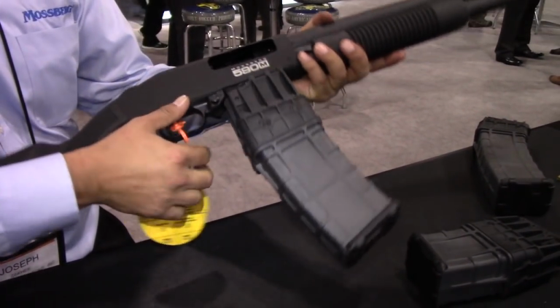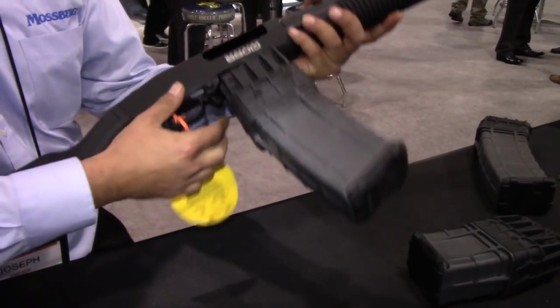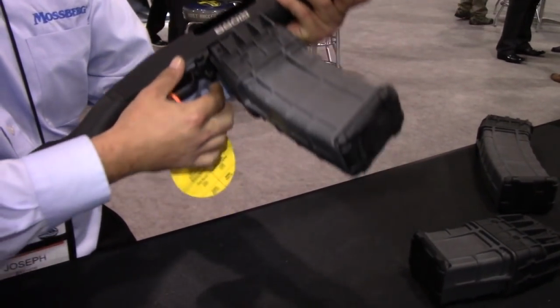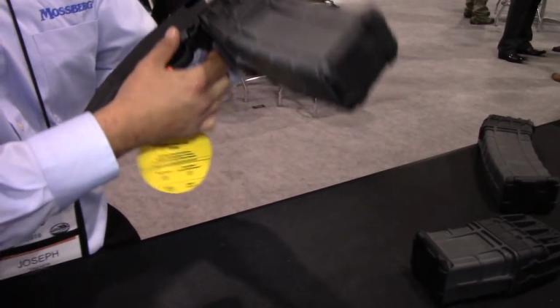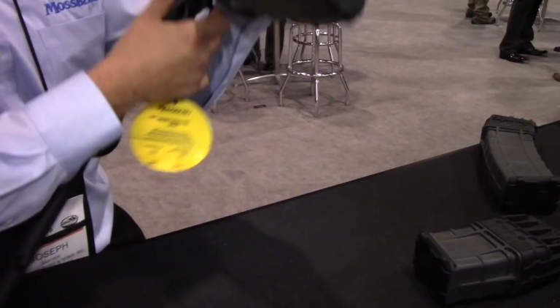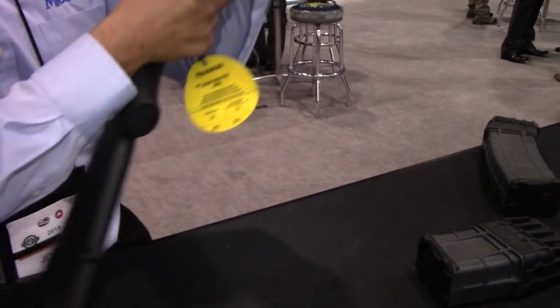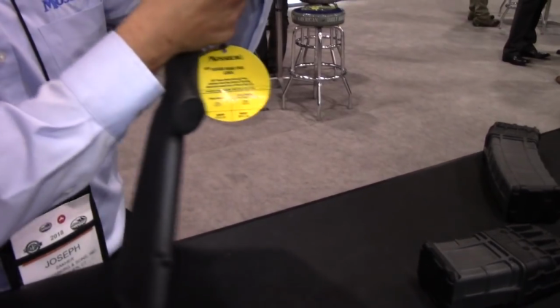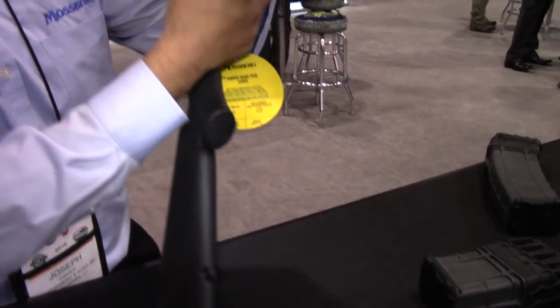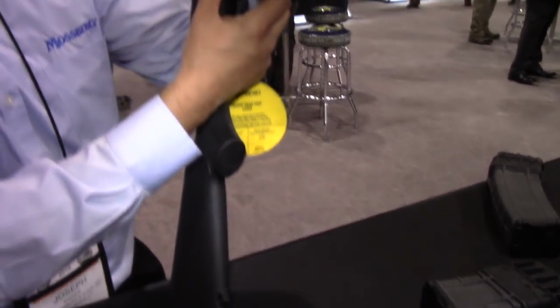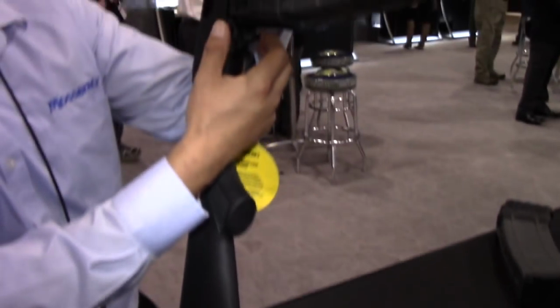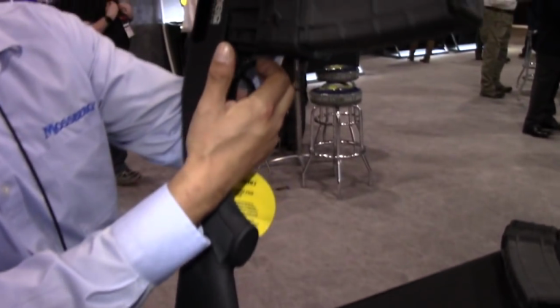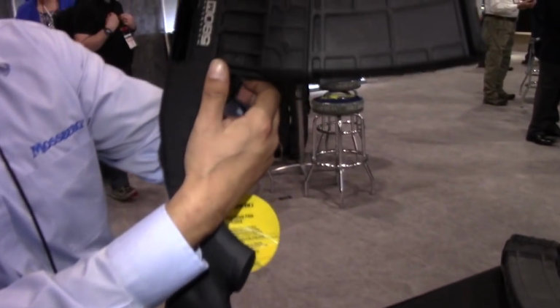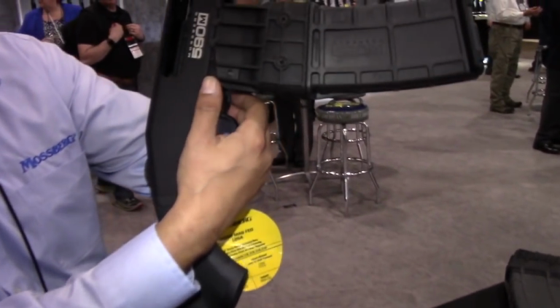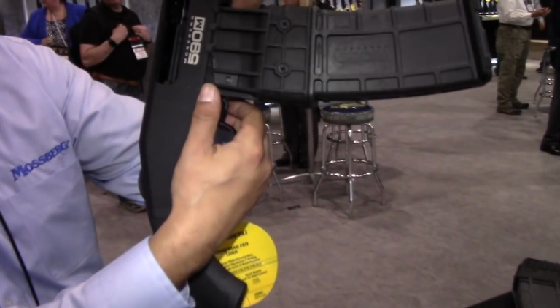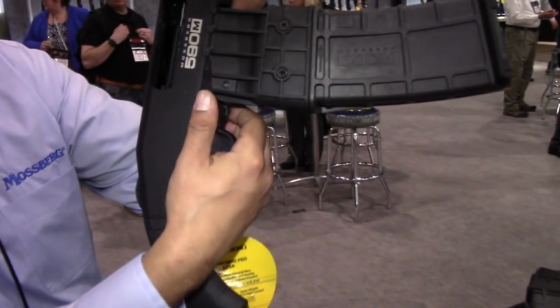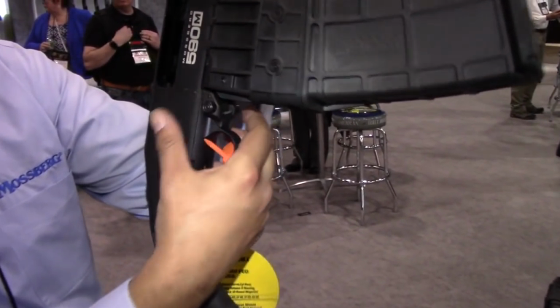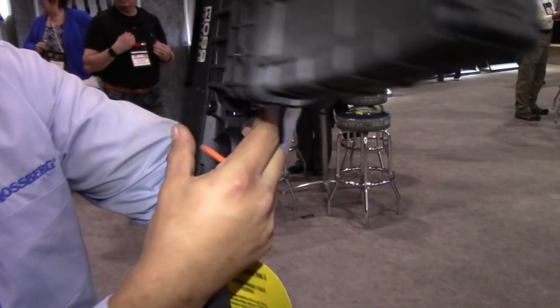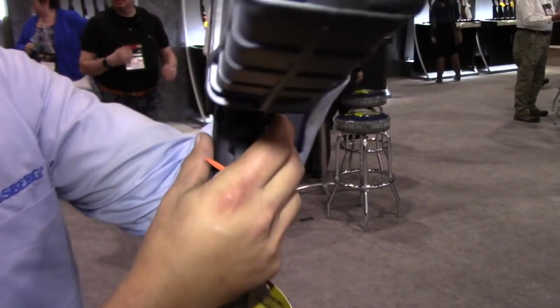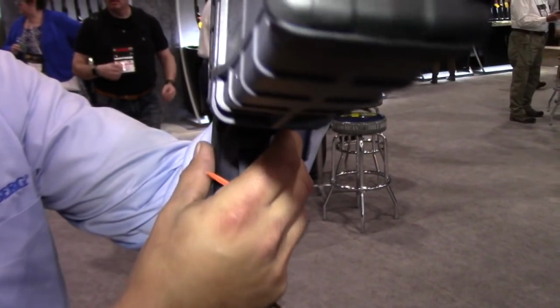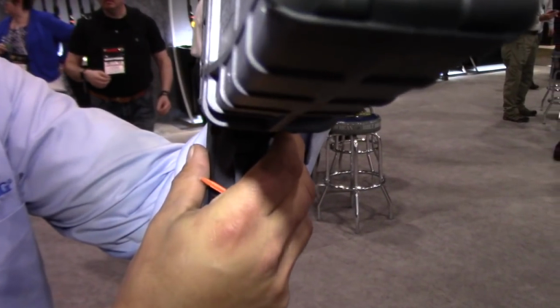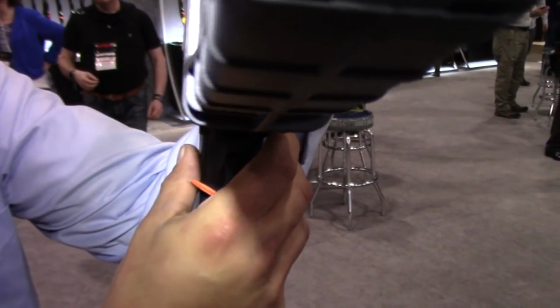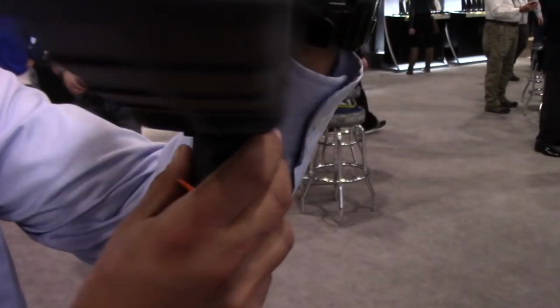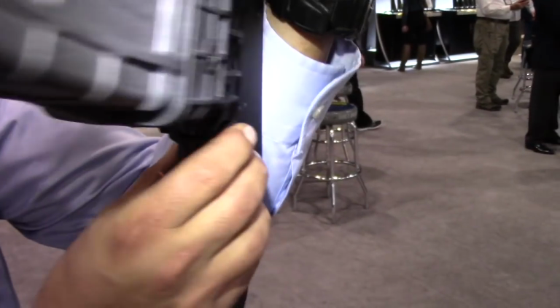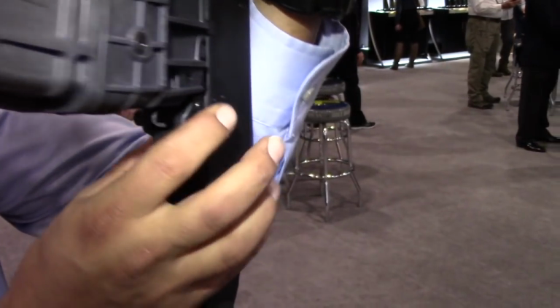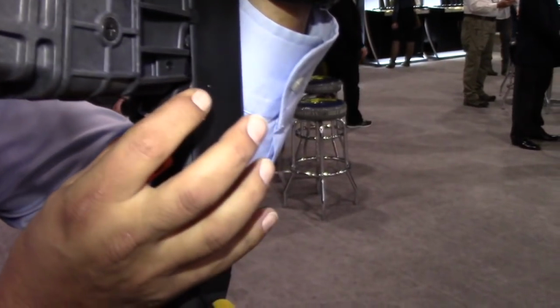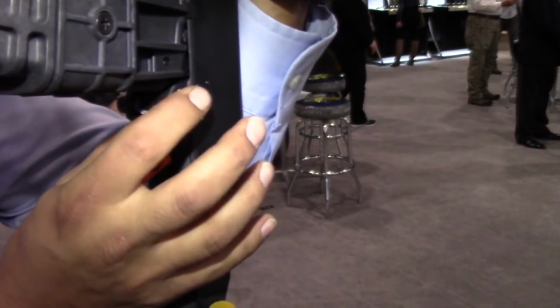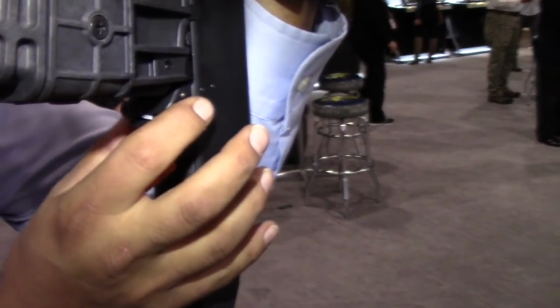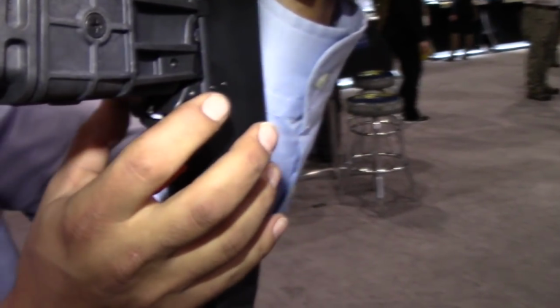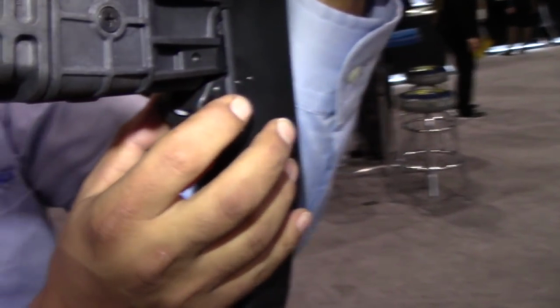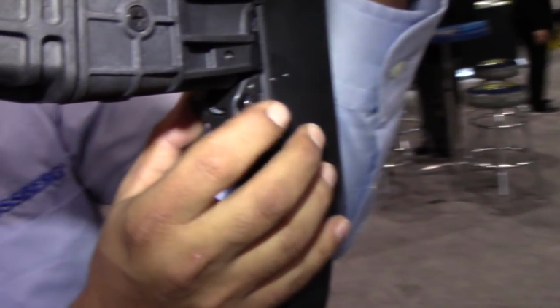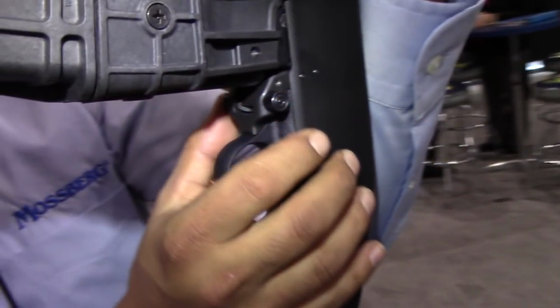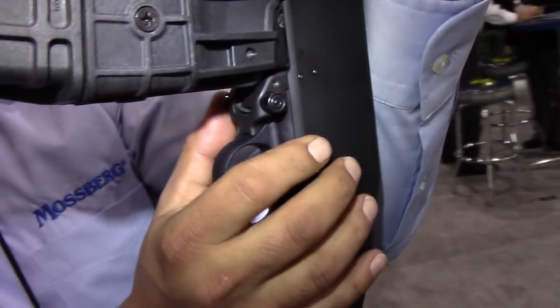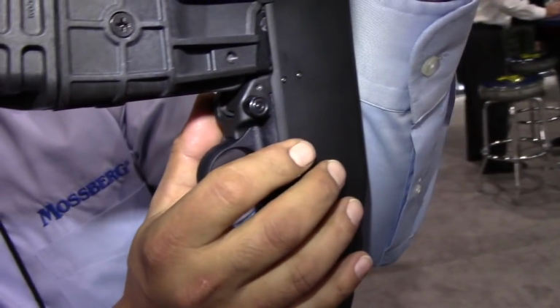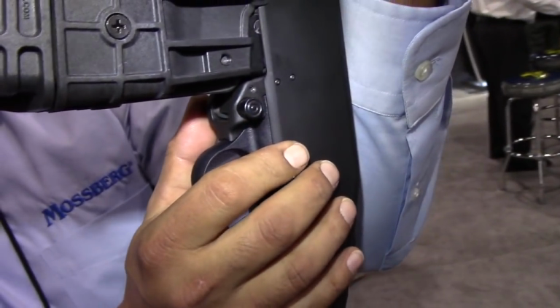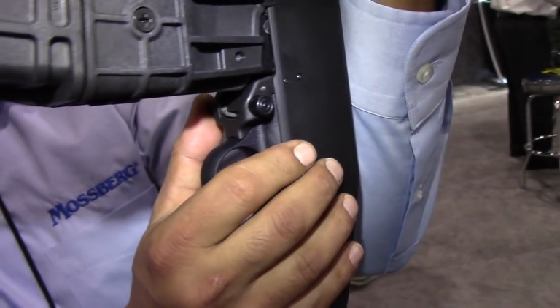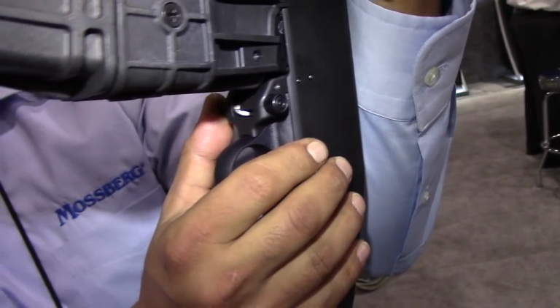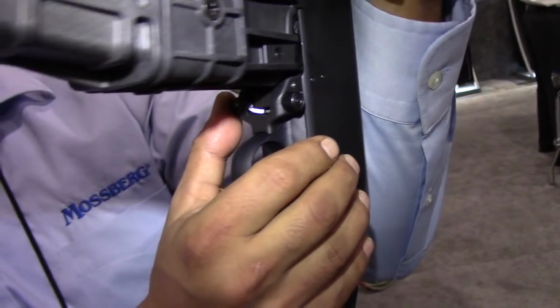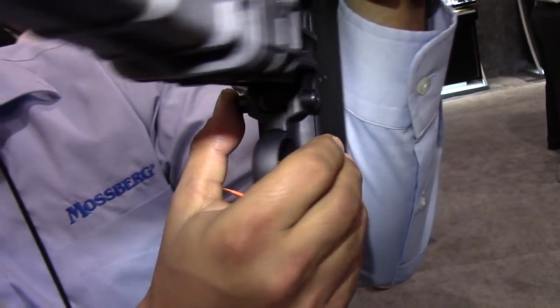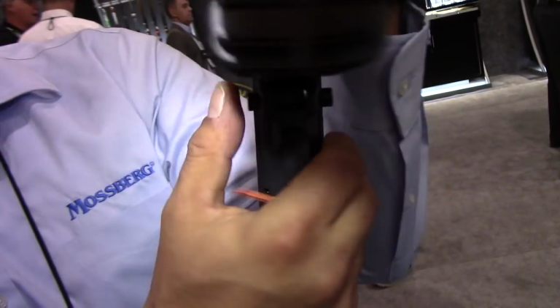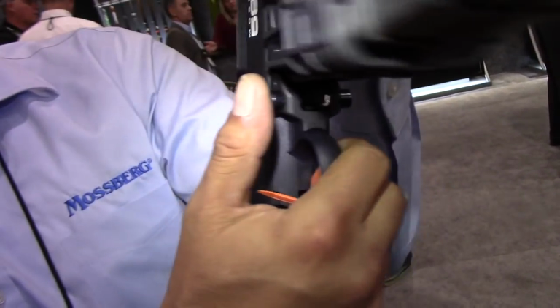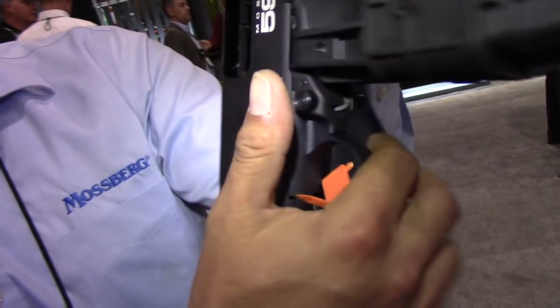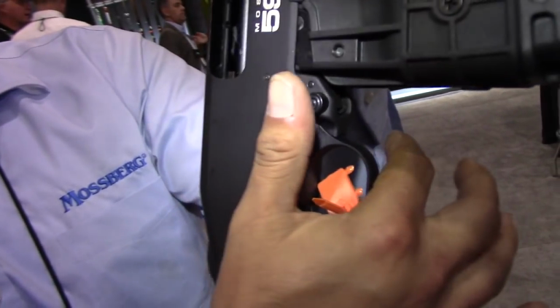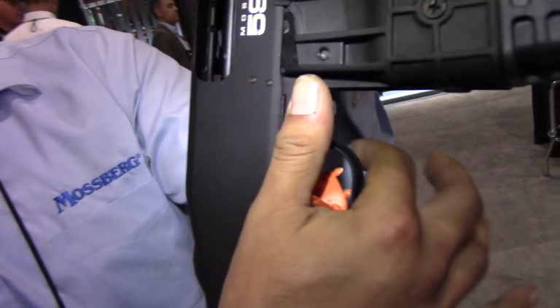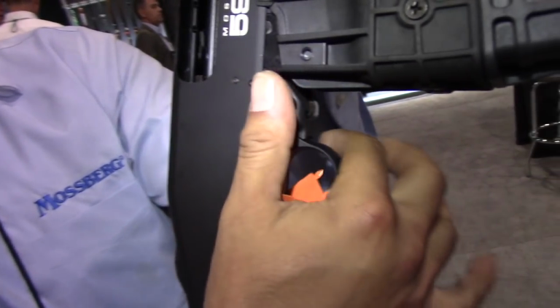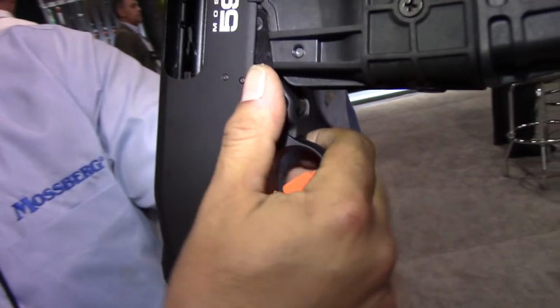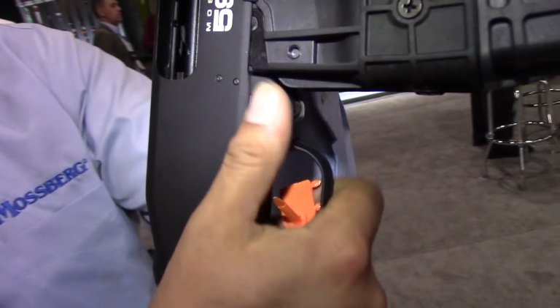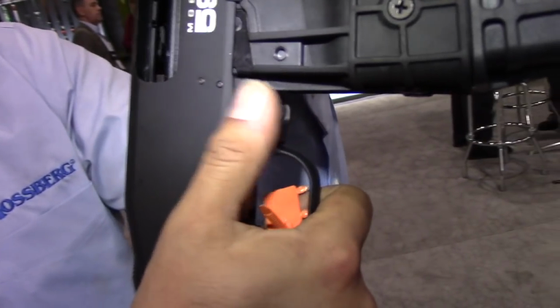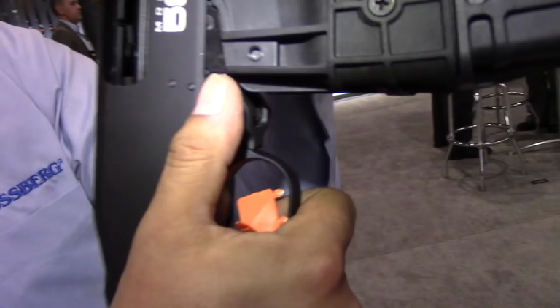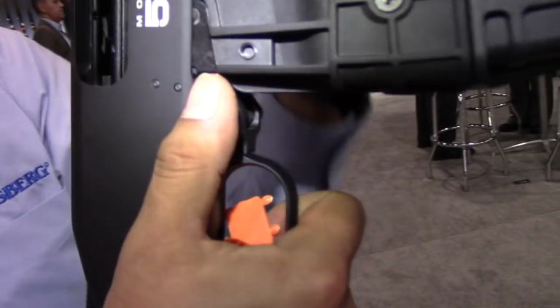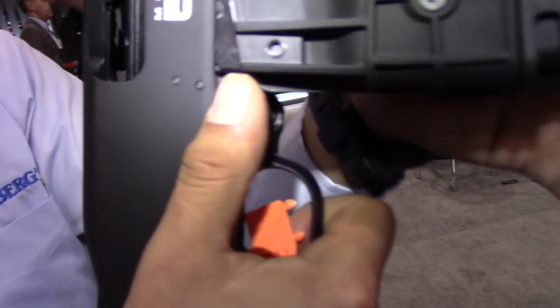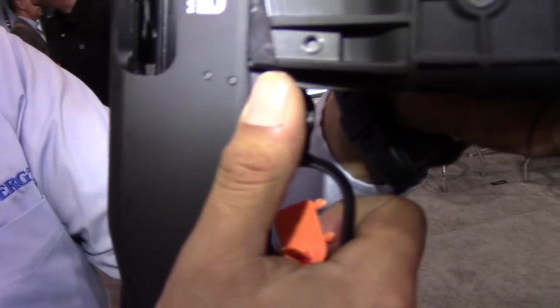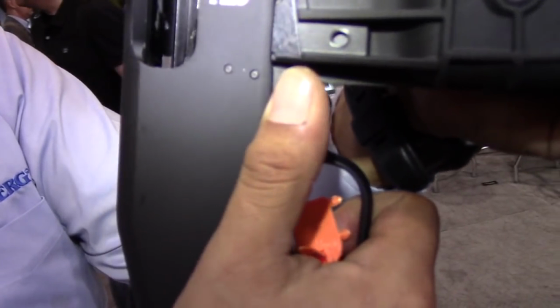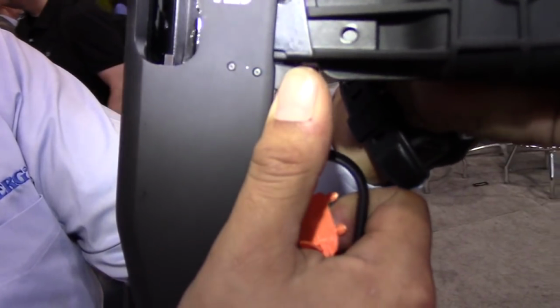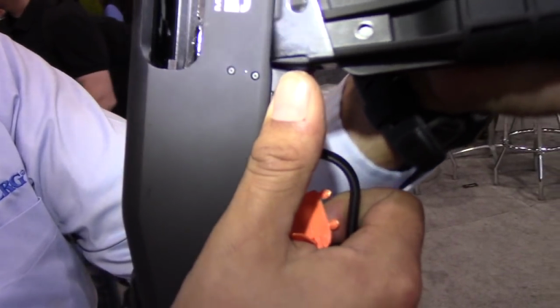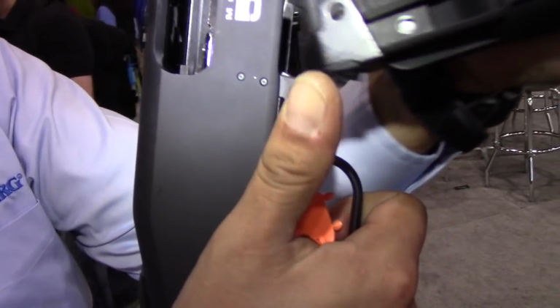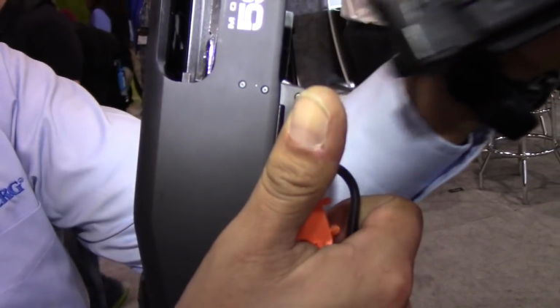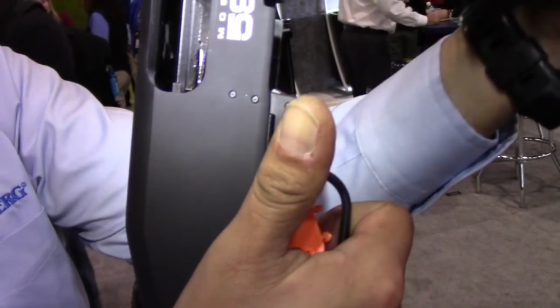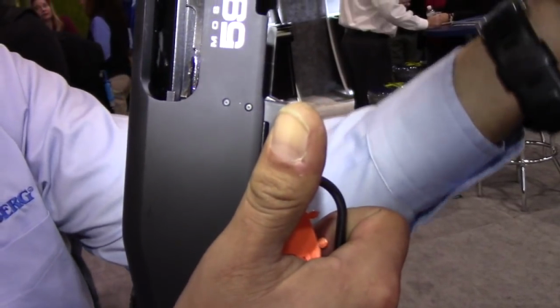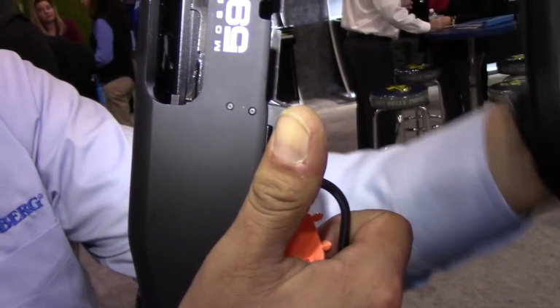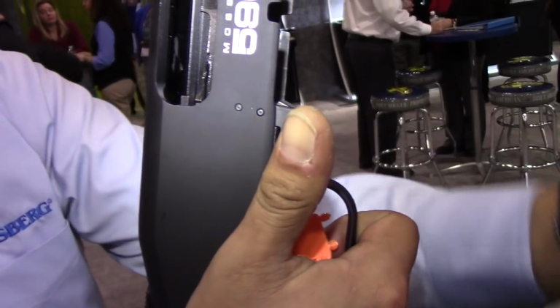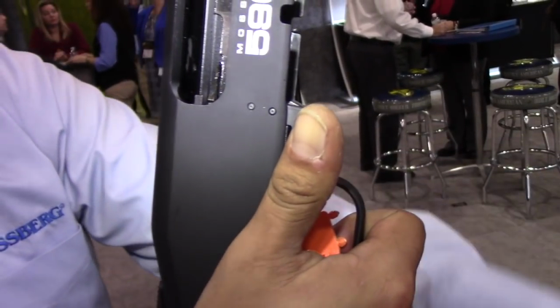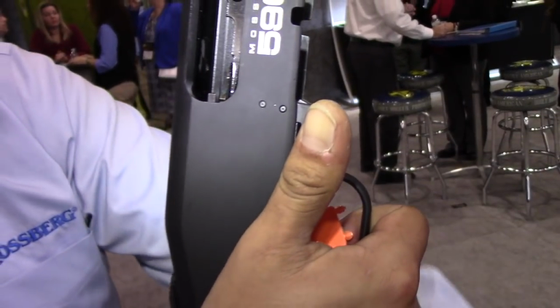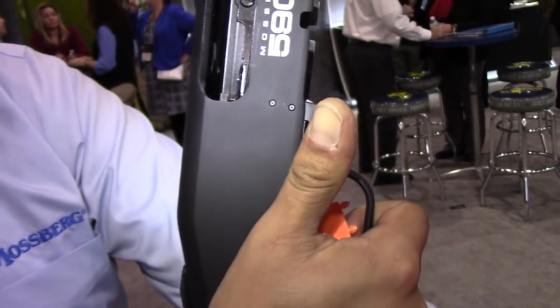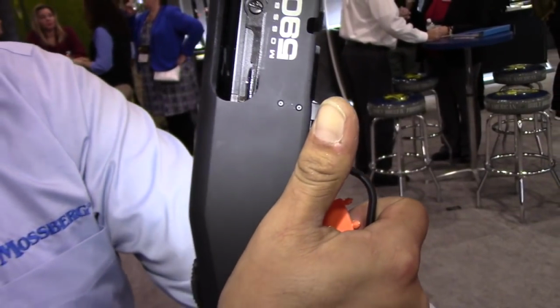Ambidextrous mag release — for us lefties and southpaws. For the right-handed, one click comes right out.